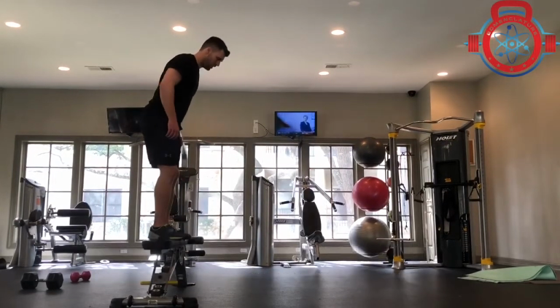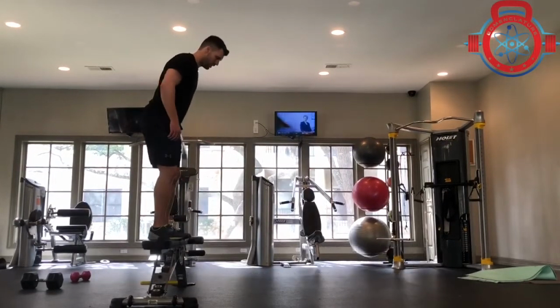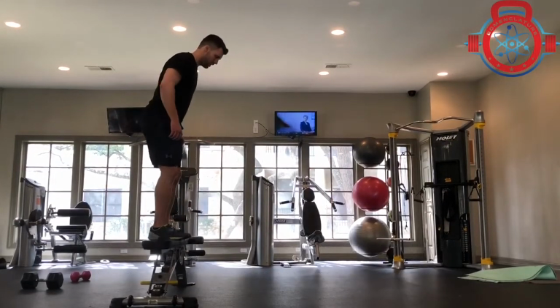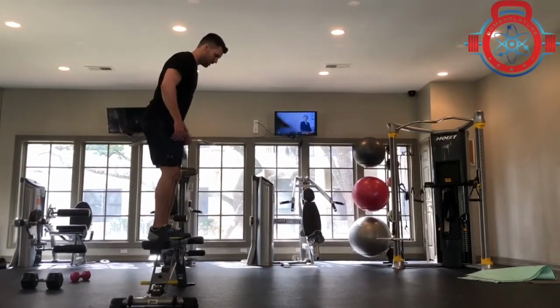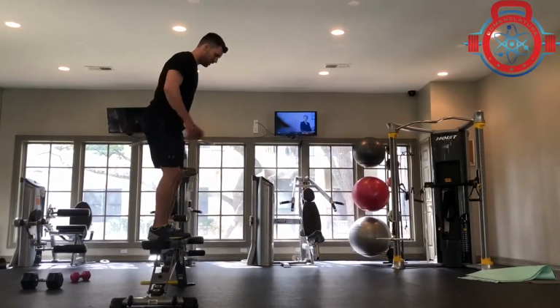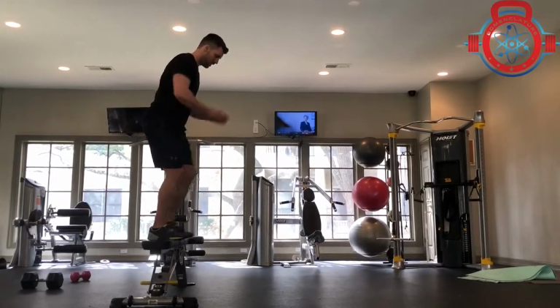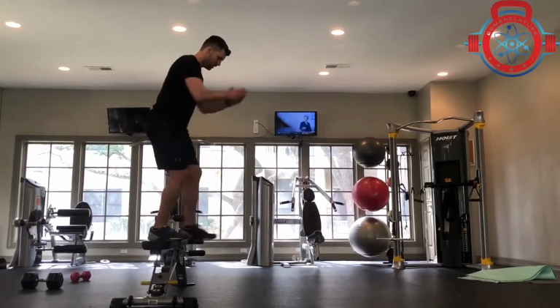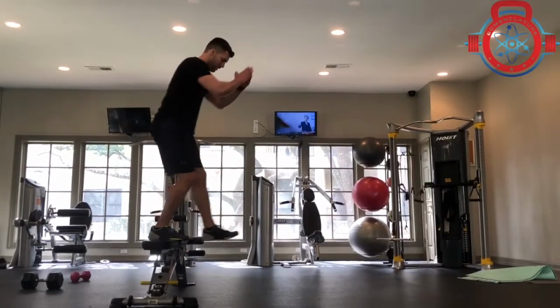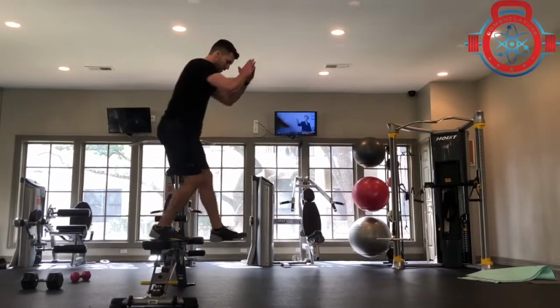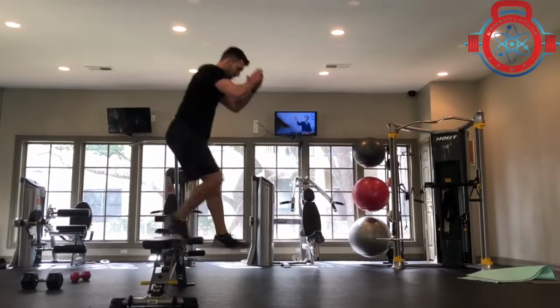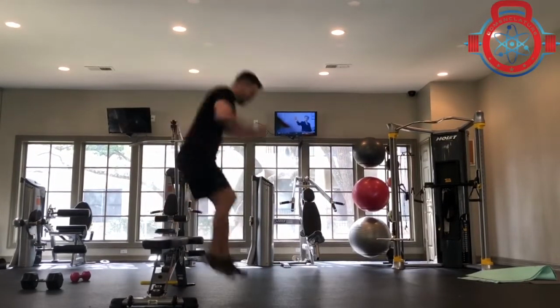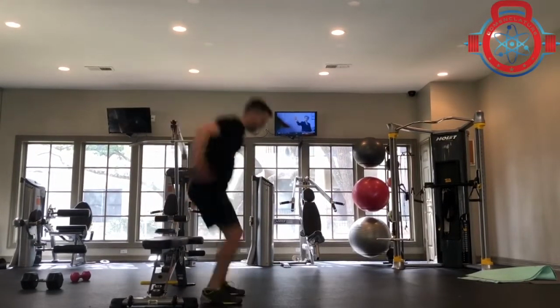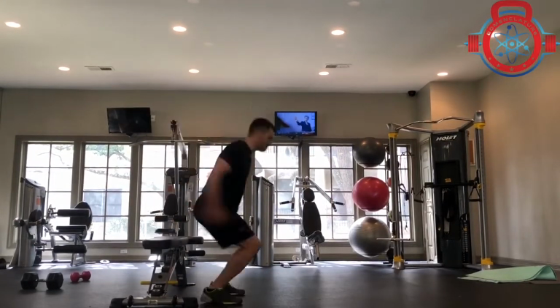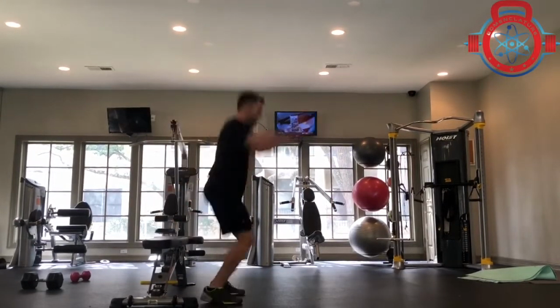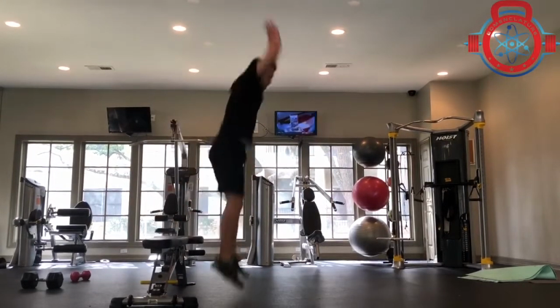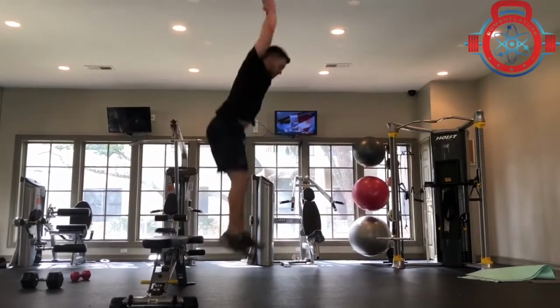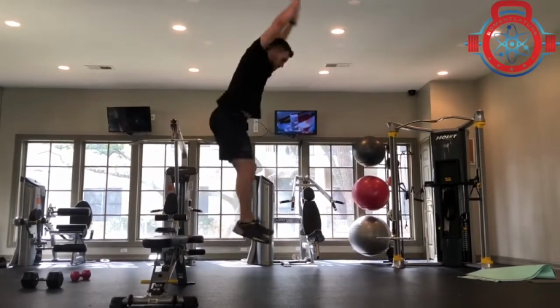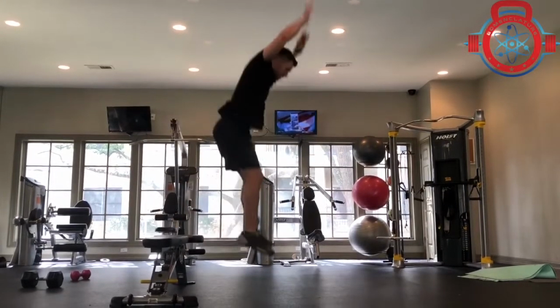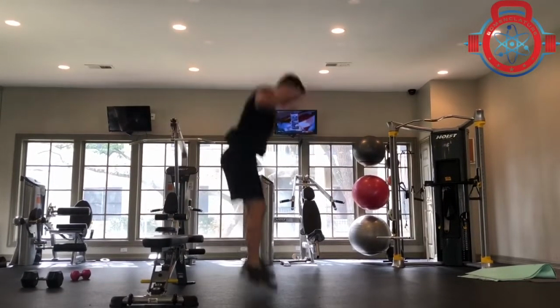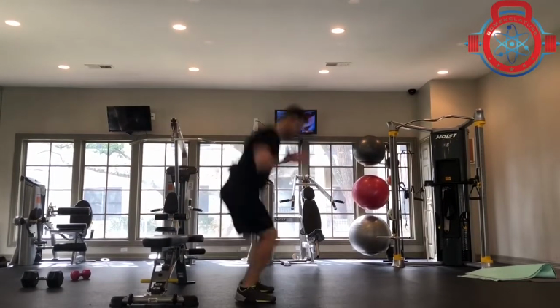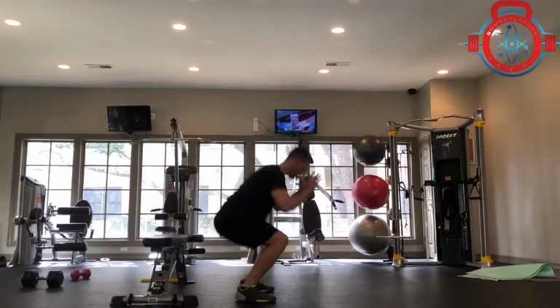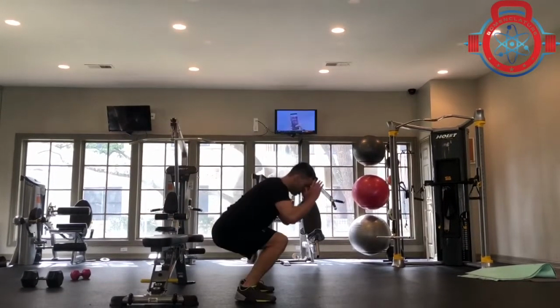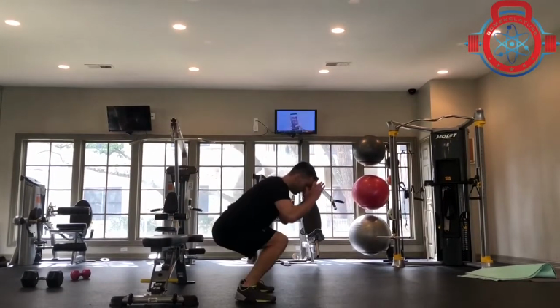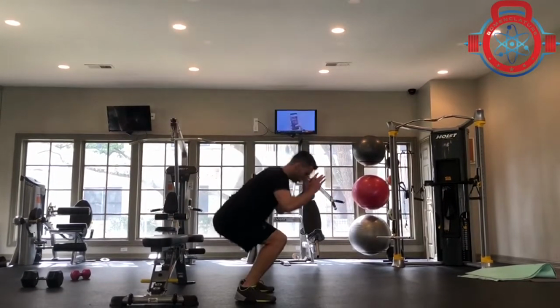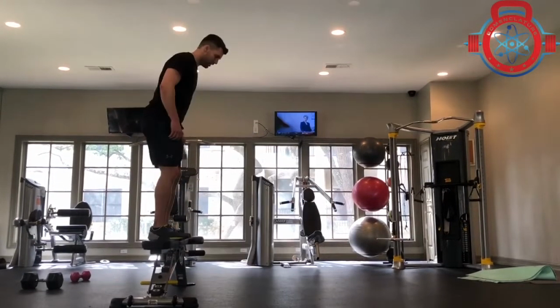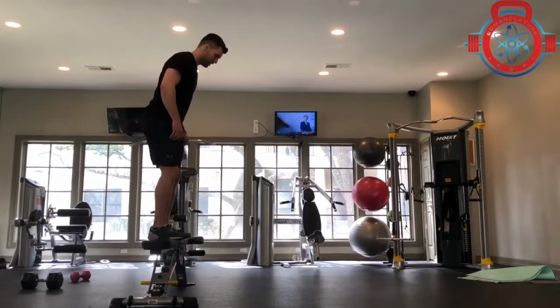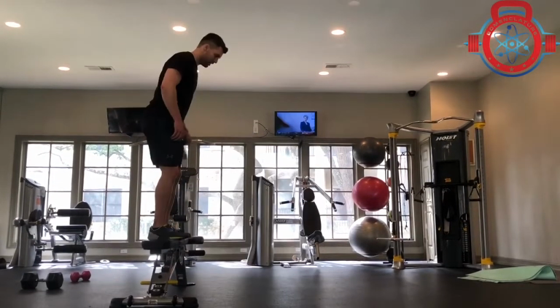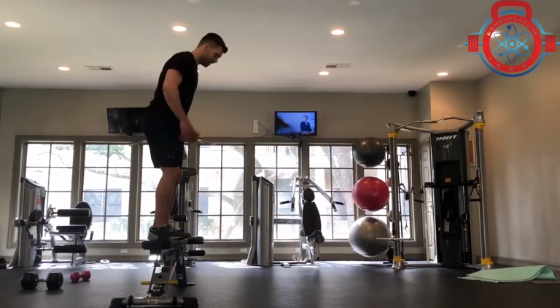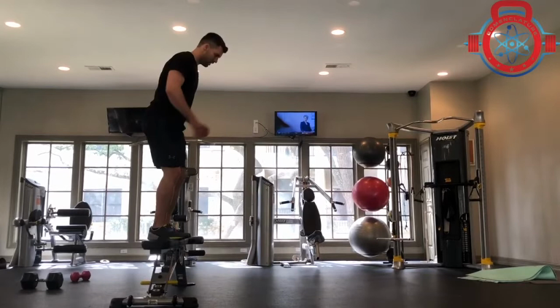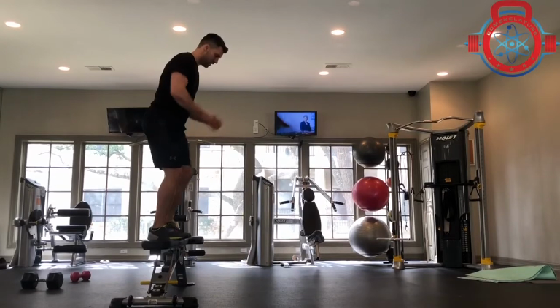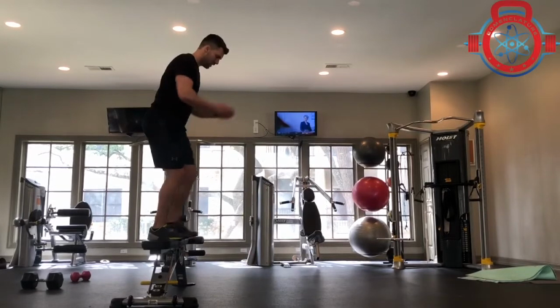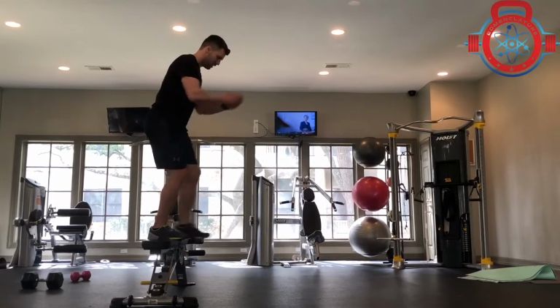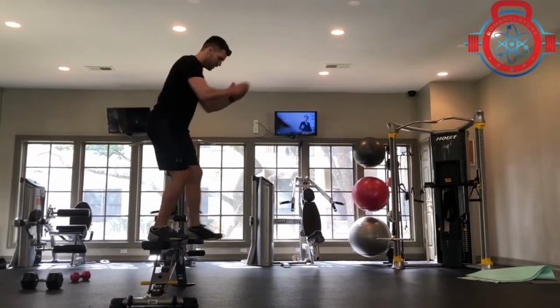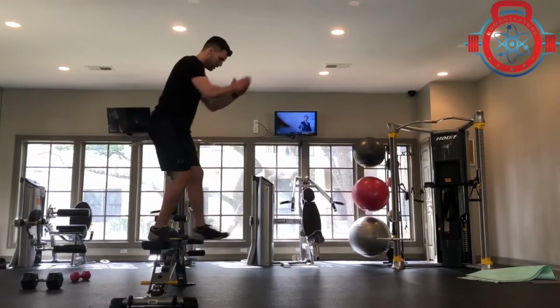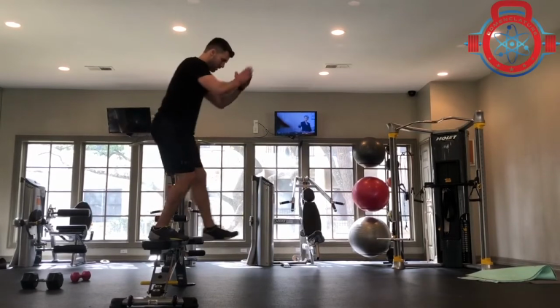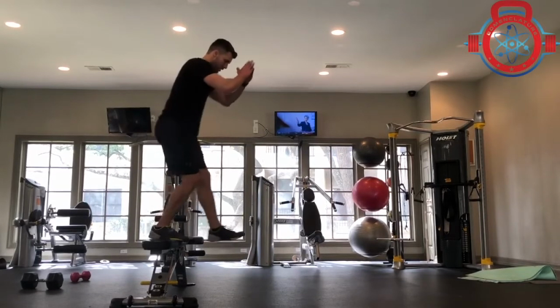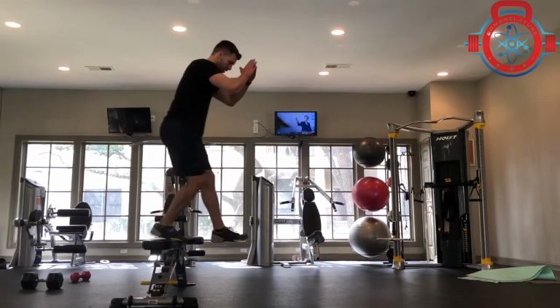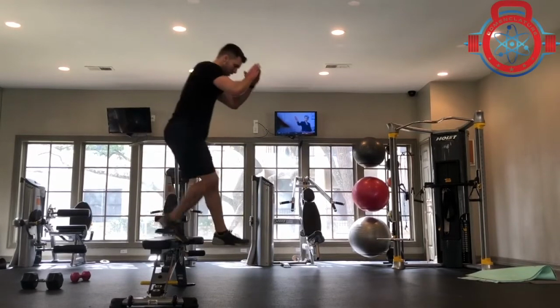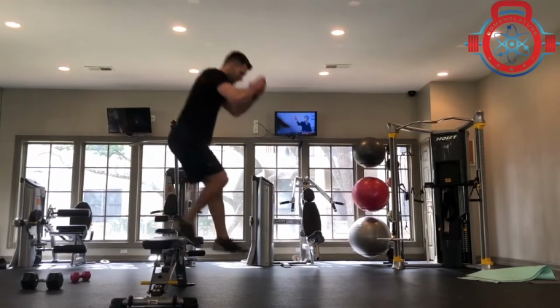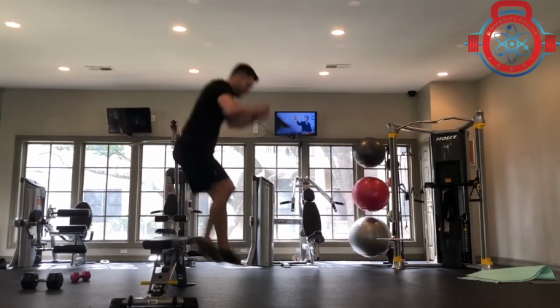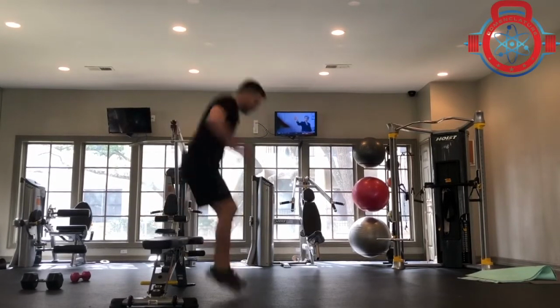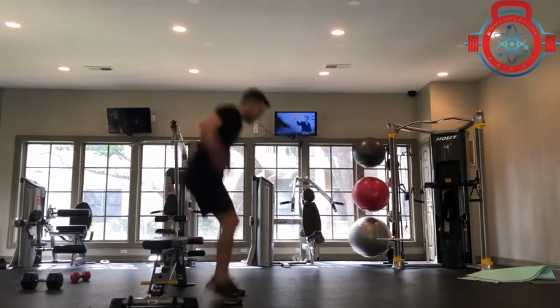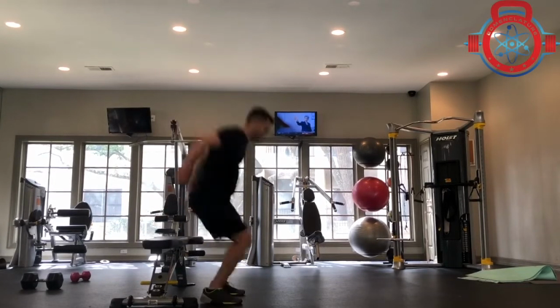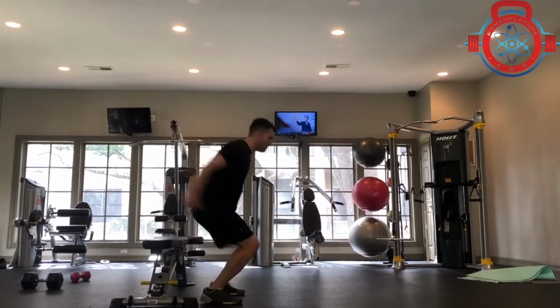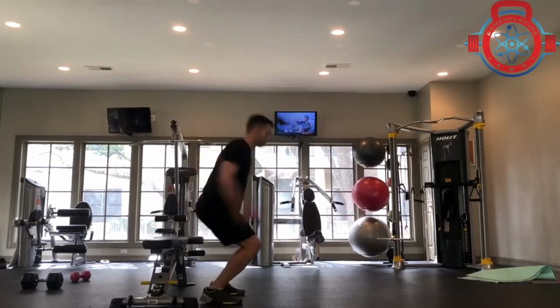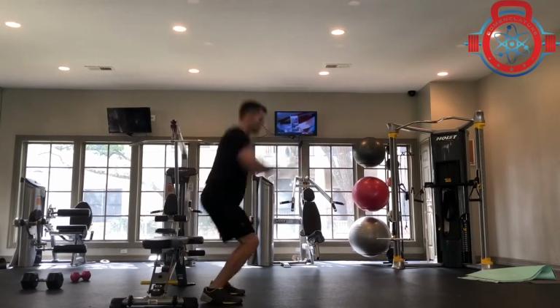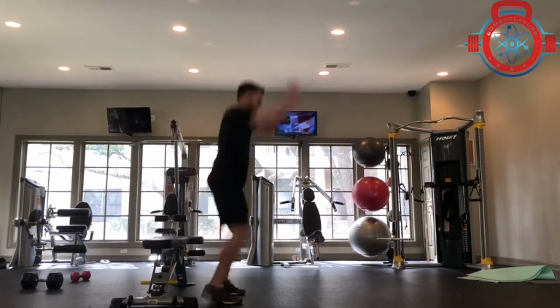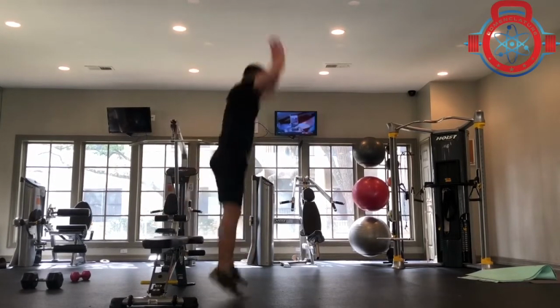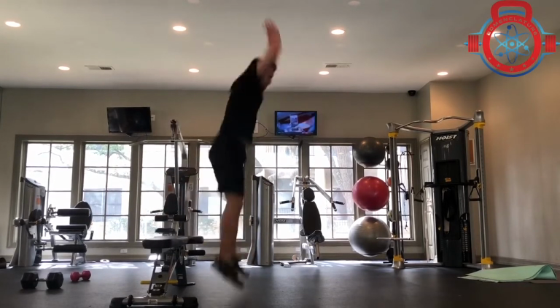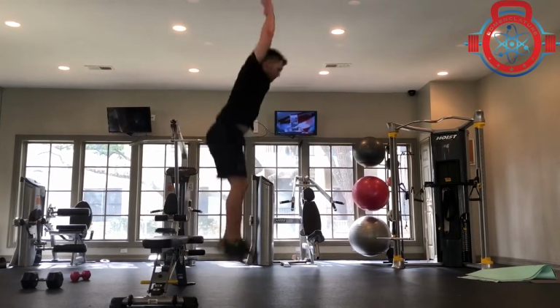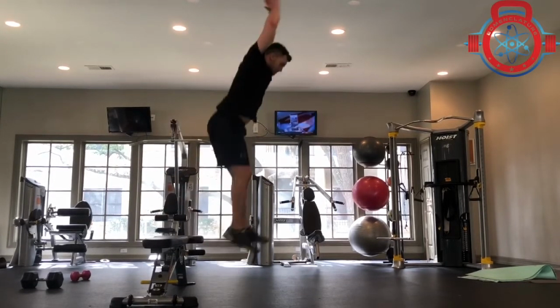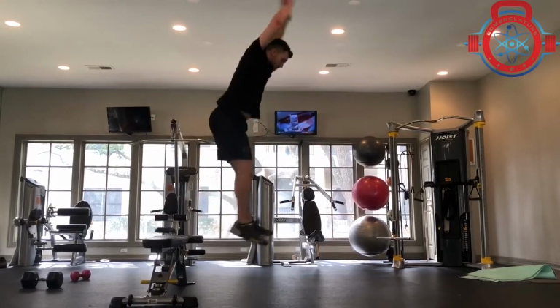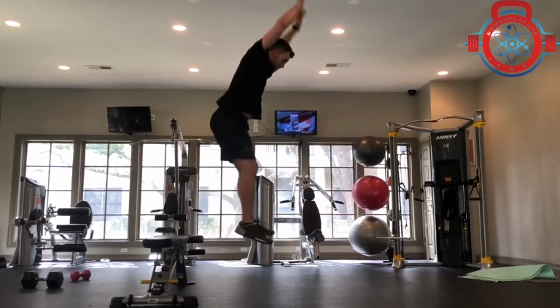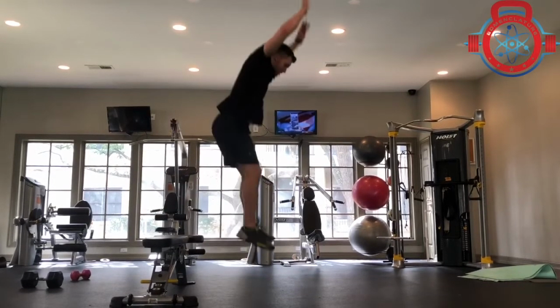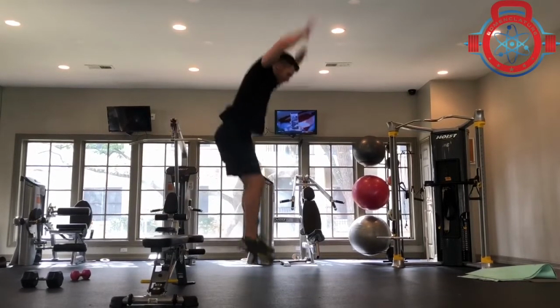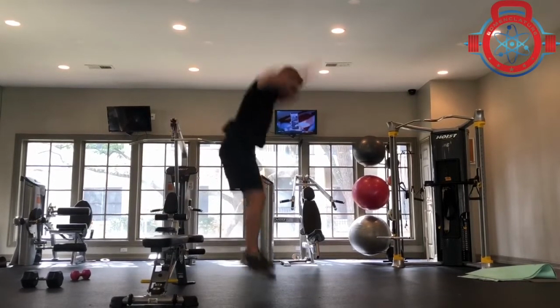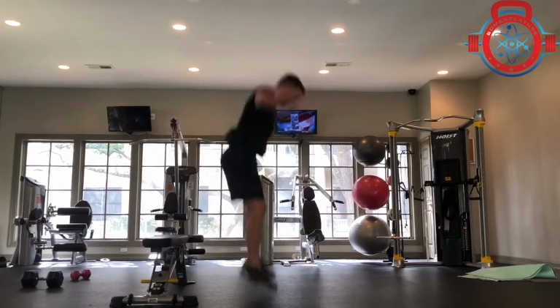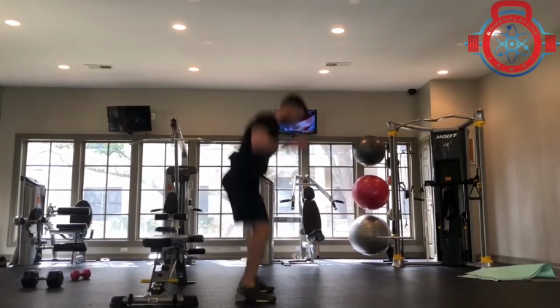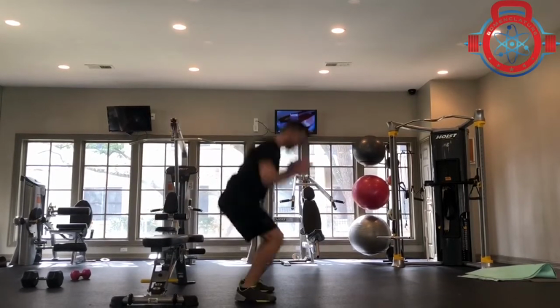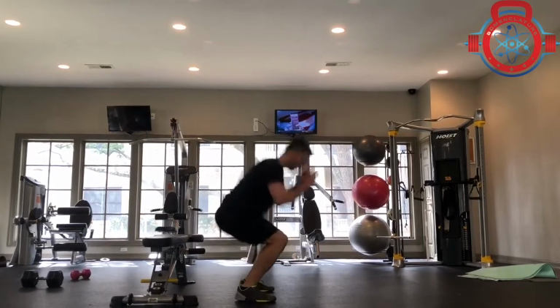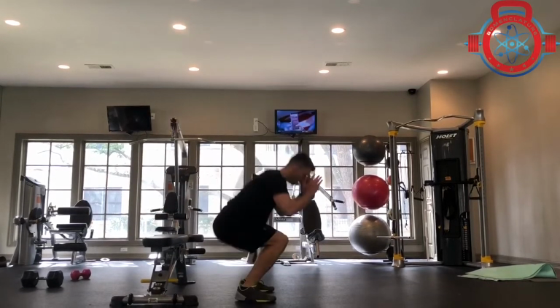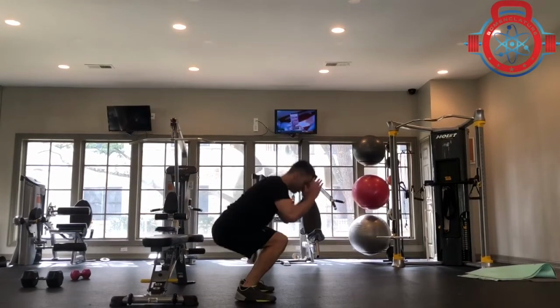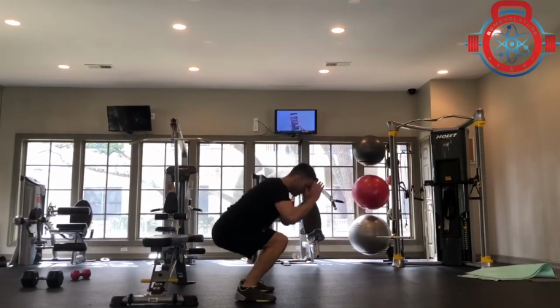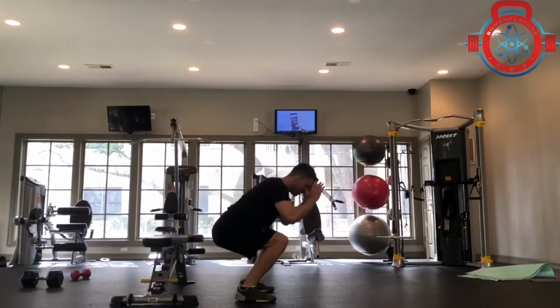This might look a lot like a flip turn in swimming or a change of direction in a field sport, so think about quickly absorbing and getting back off the ground.